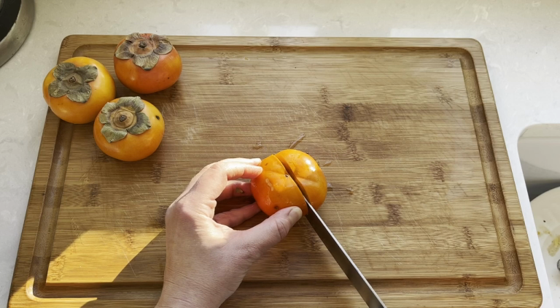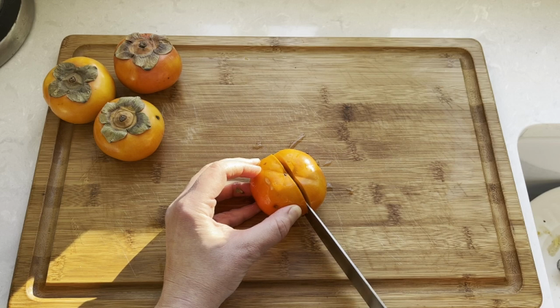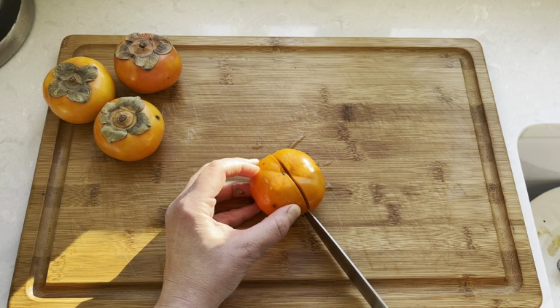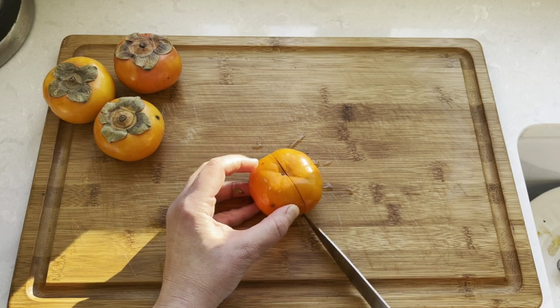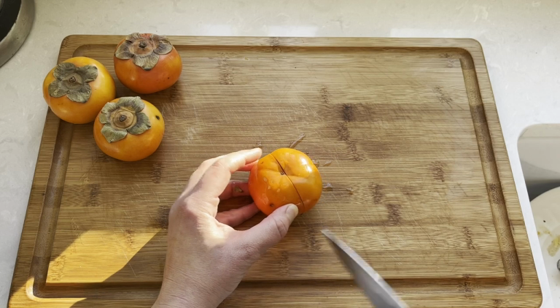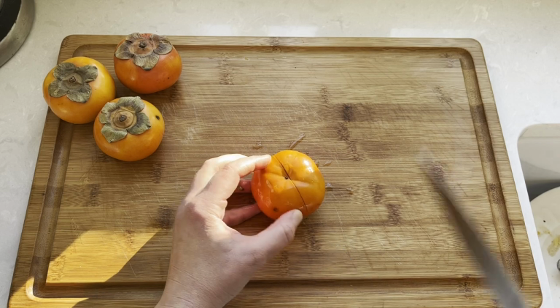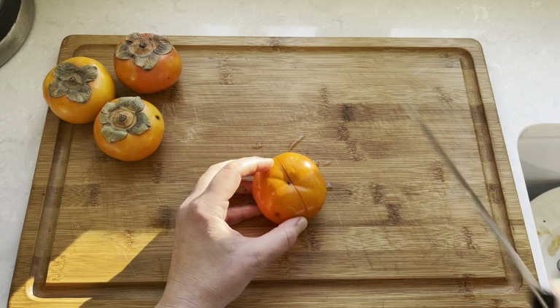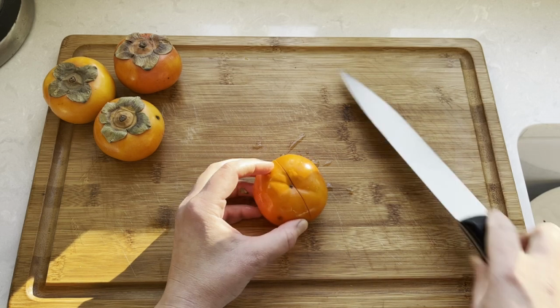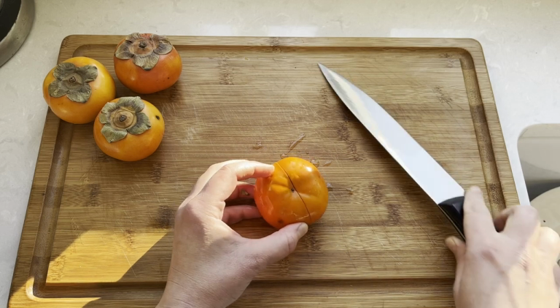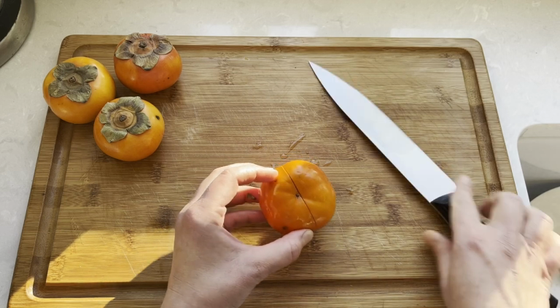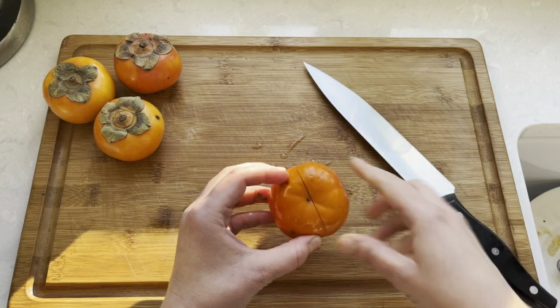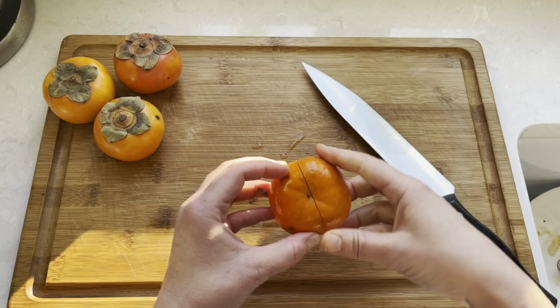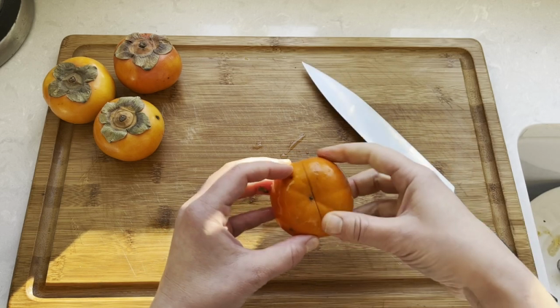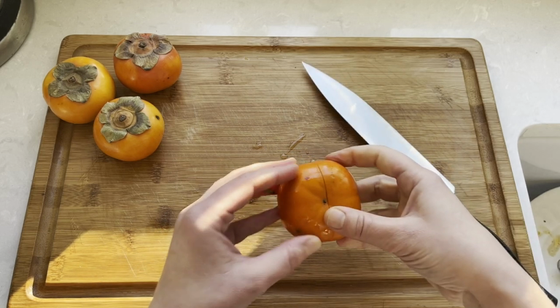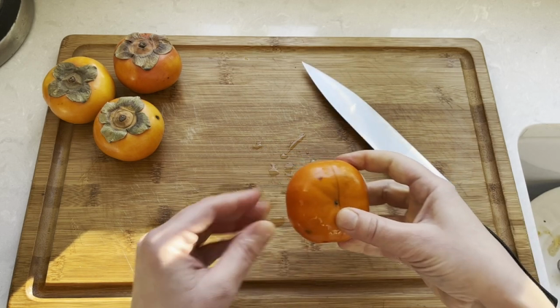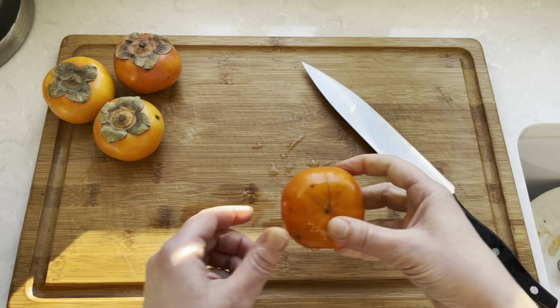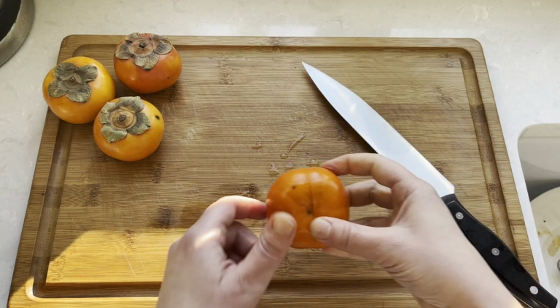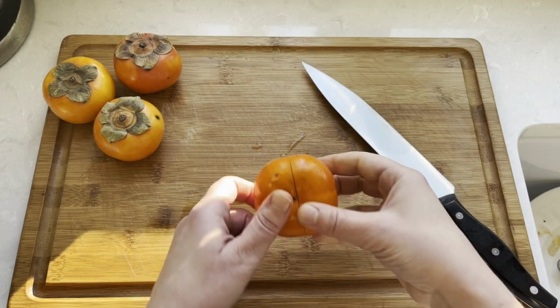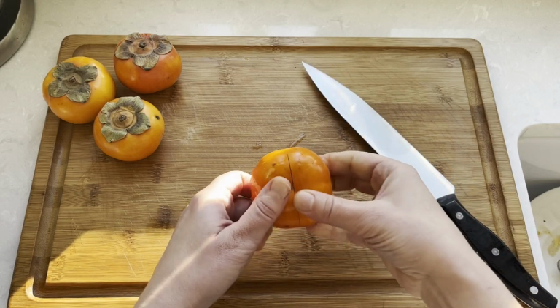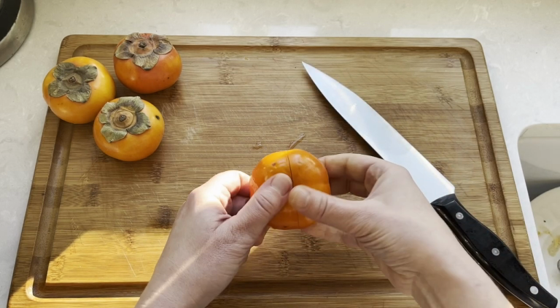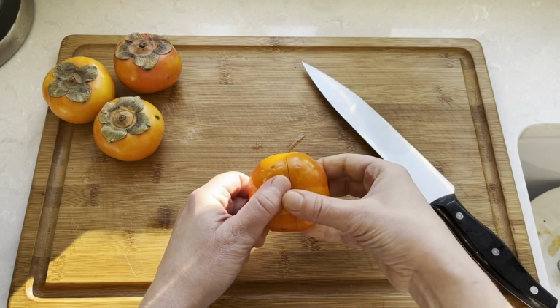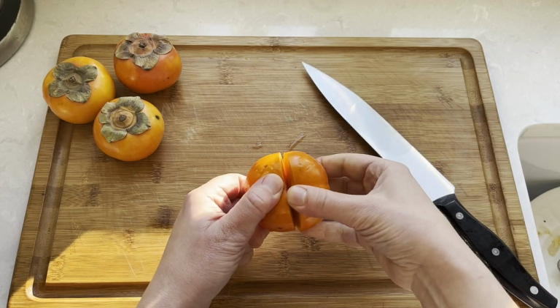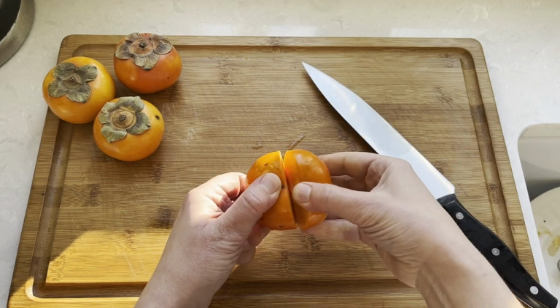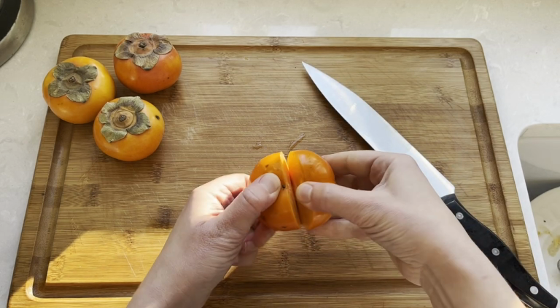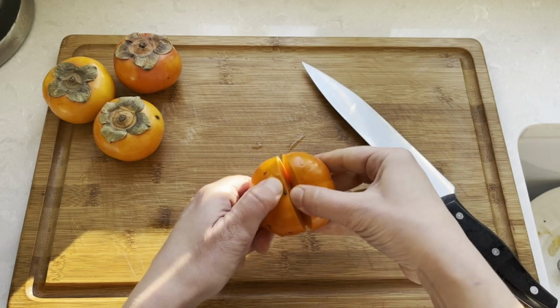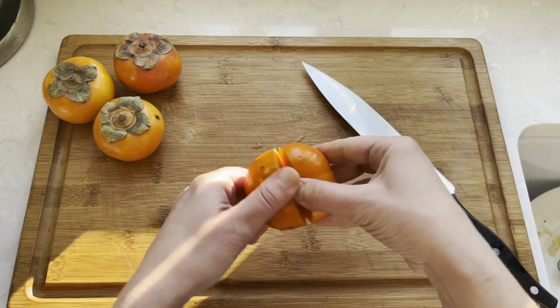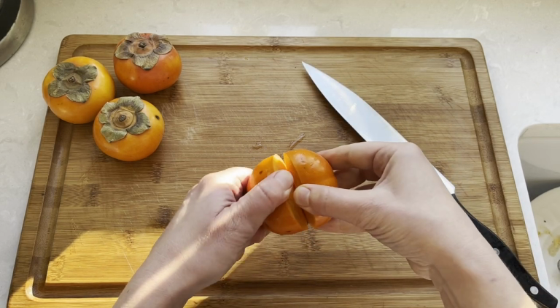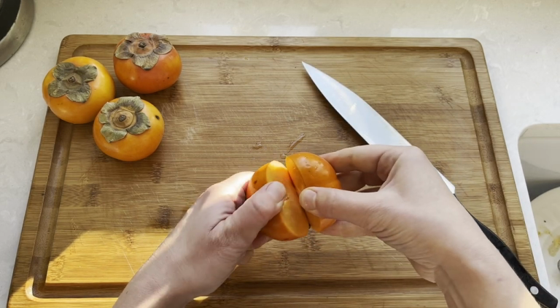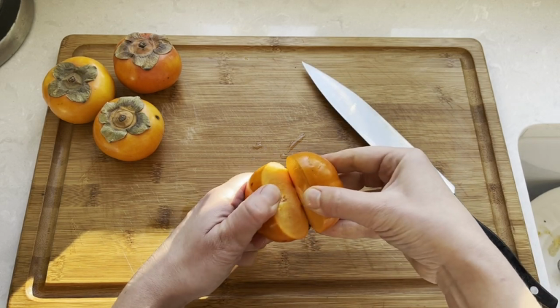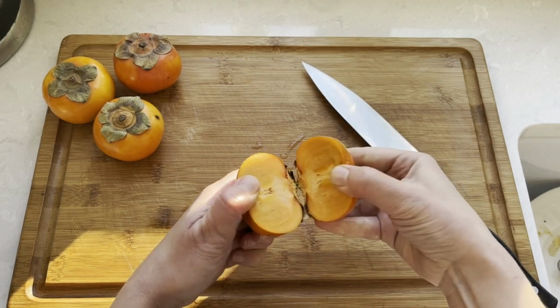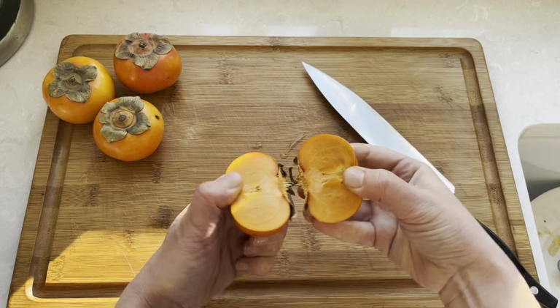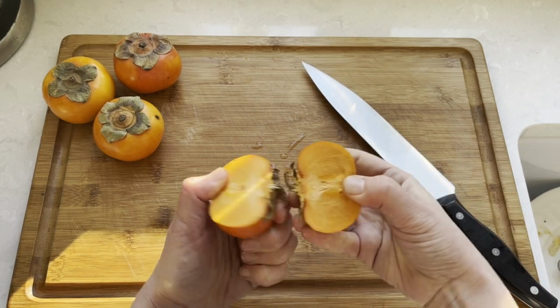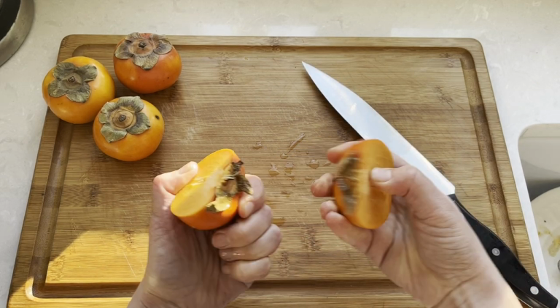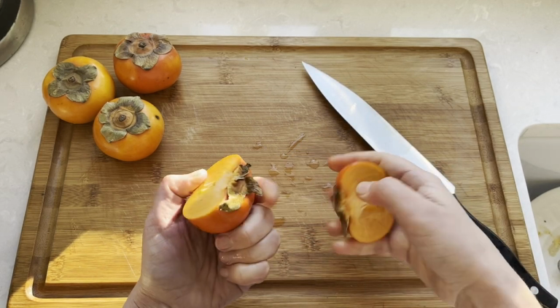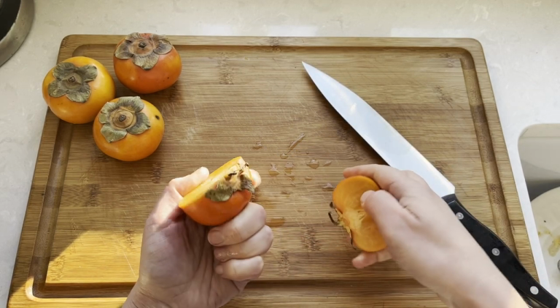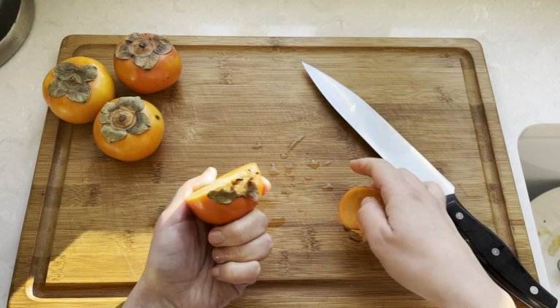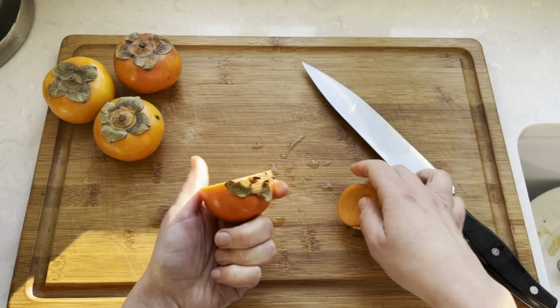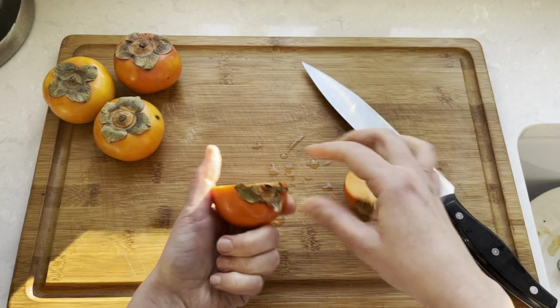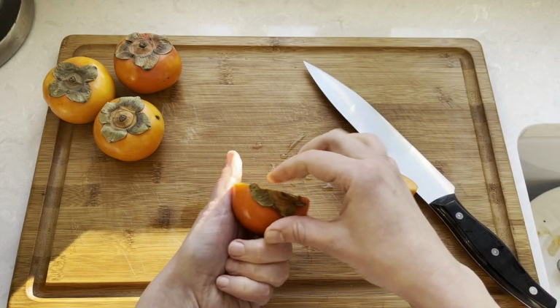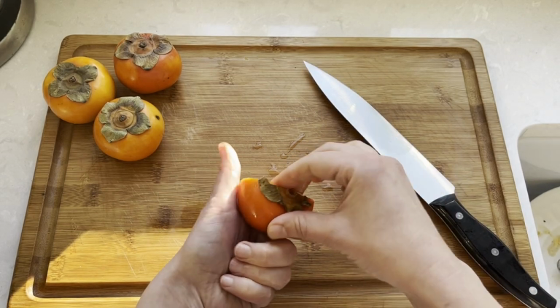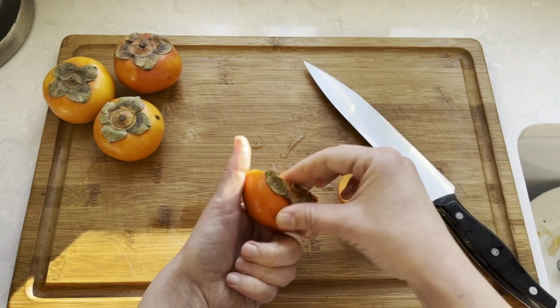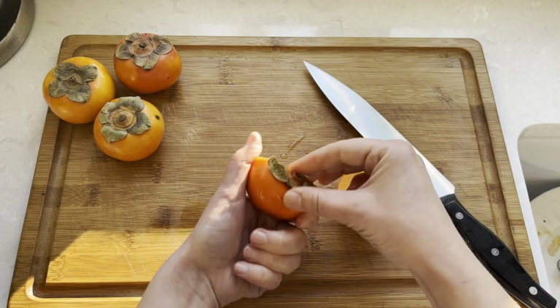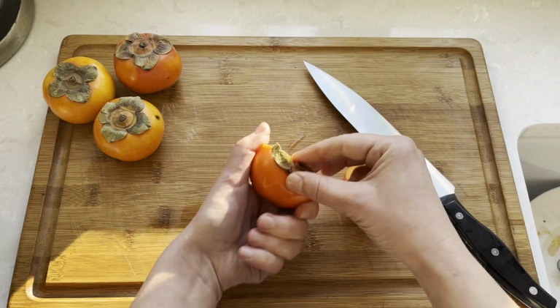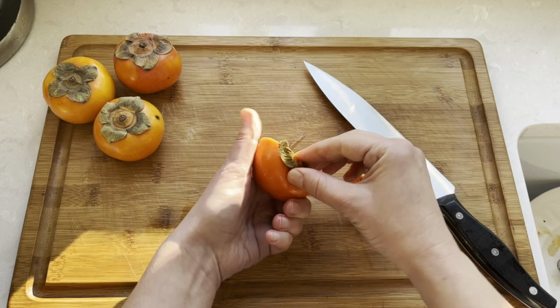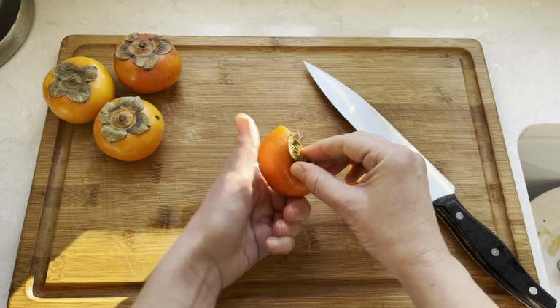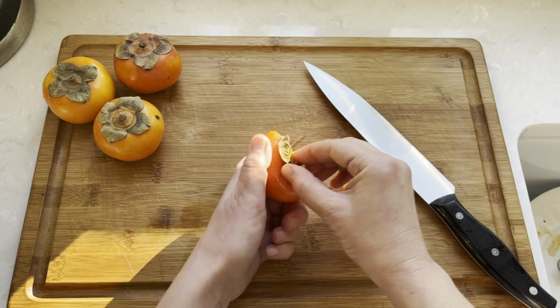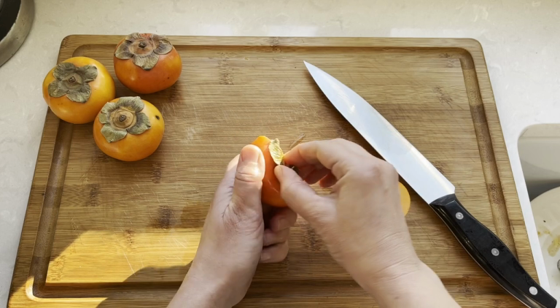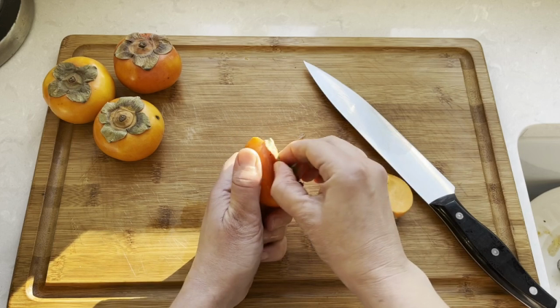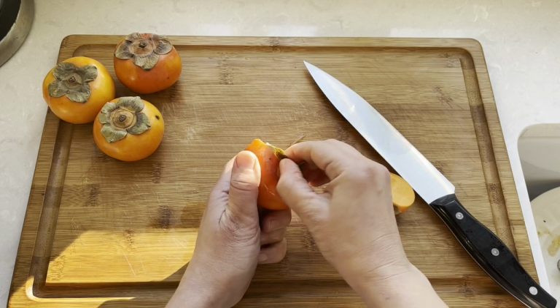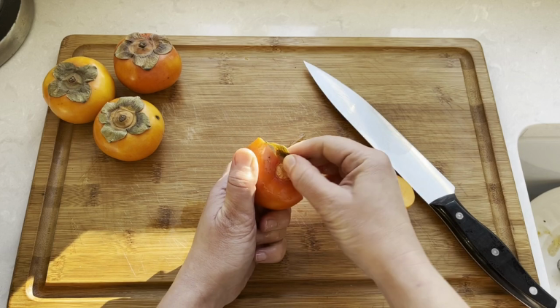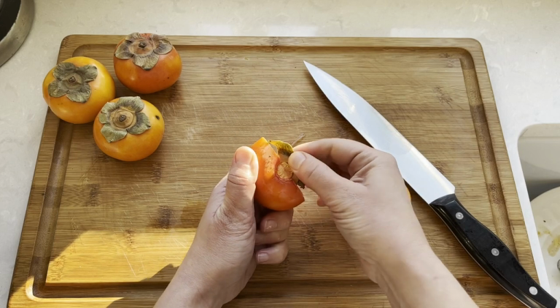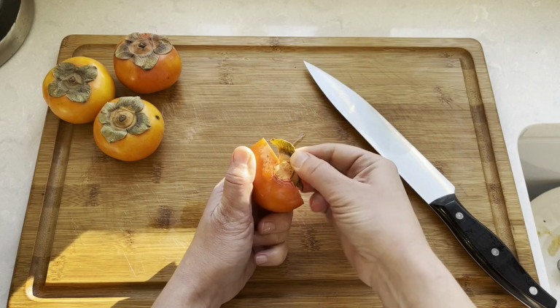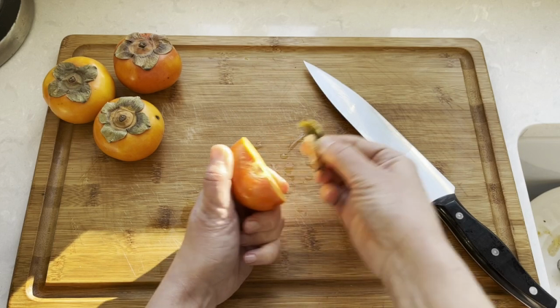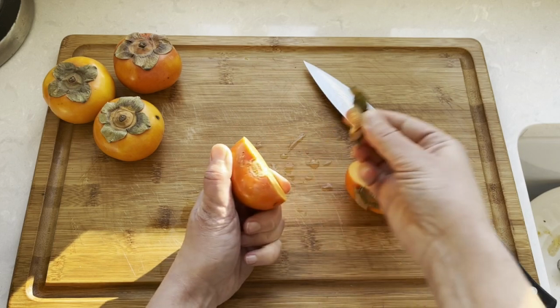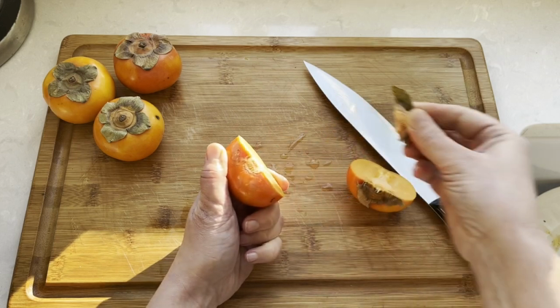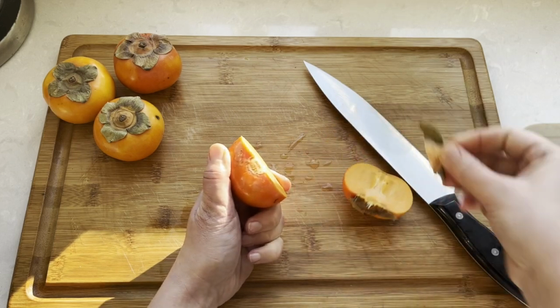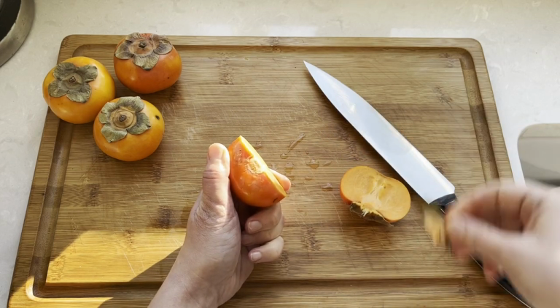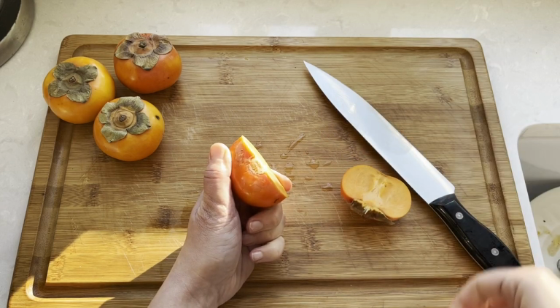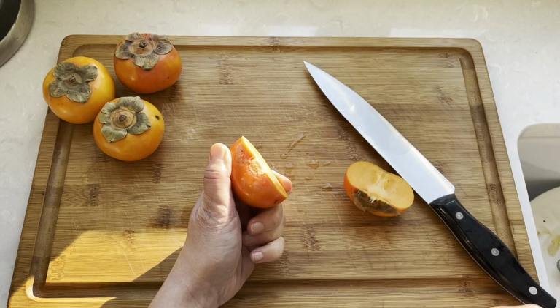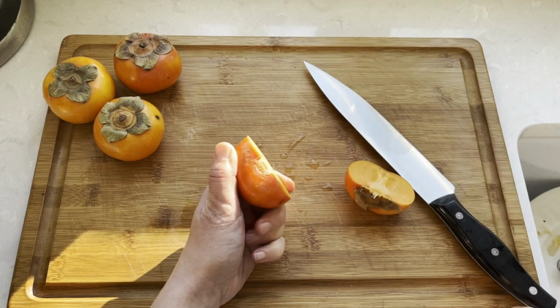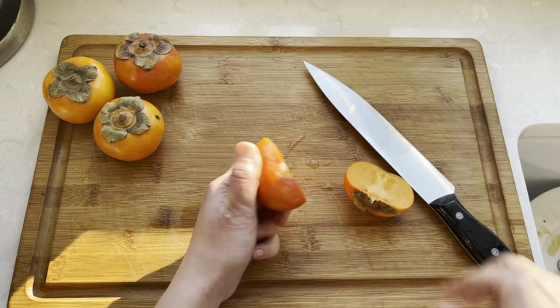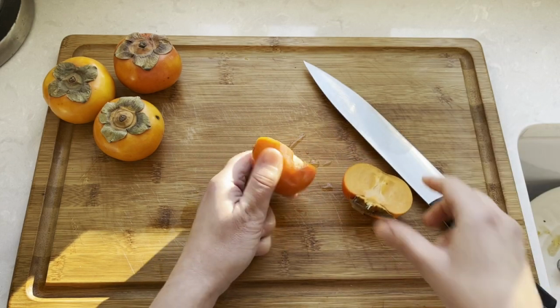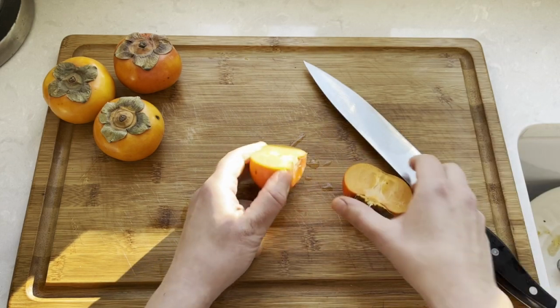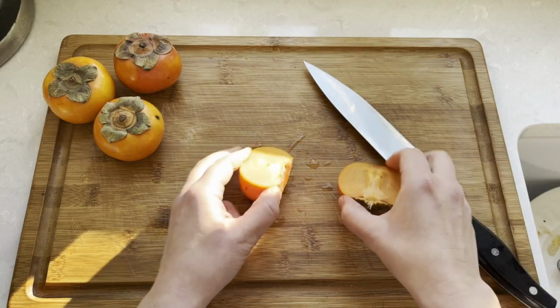Fuyu fruit are ripe and delicious when they're firm, and you can eat them with the skins on — they look absolutely gorgeous in any salad.